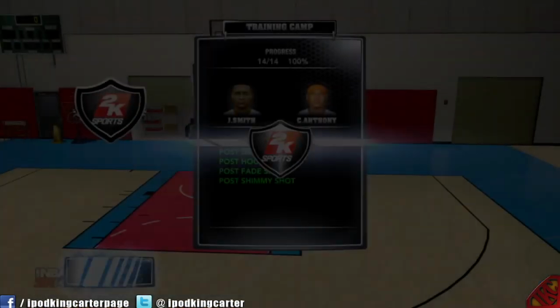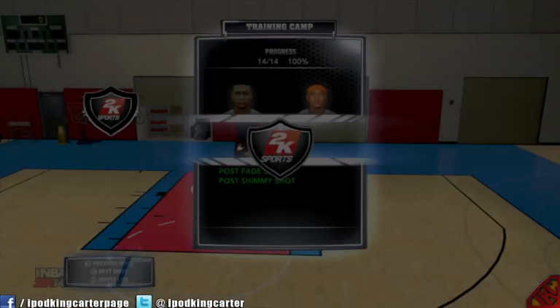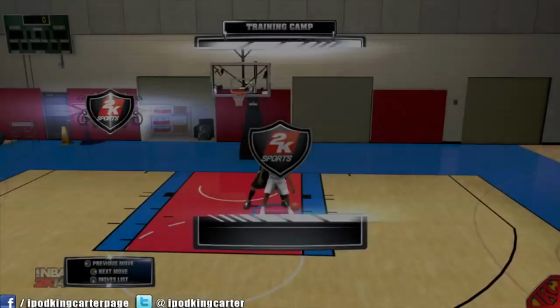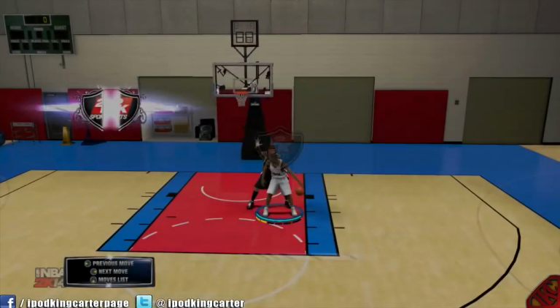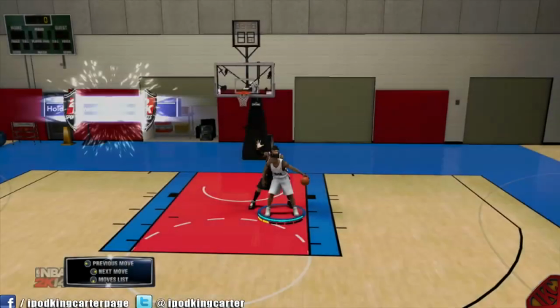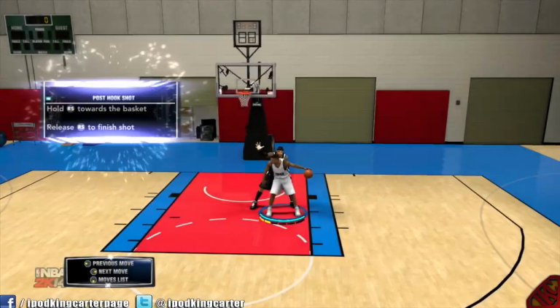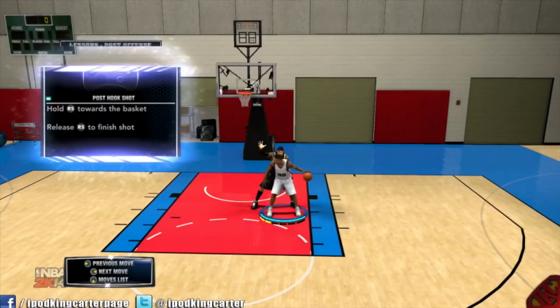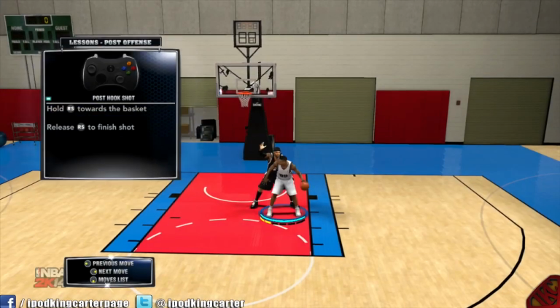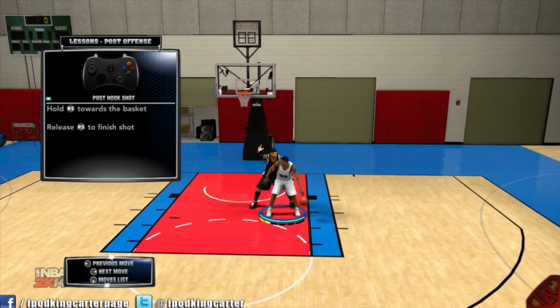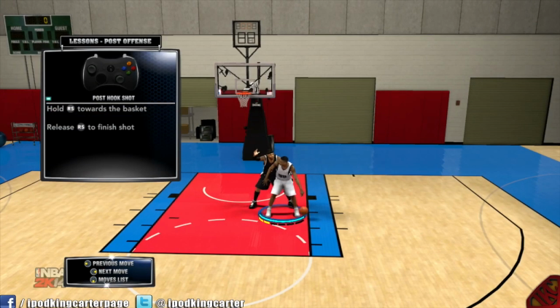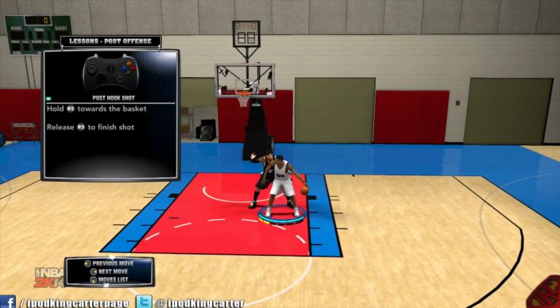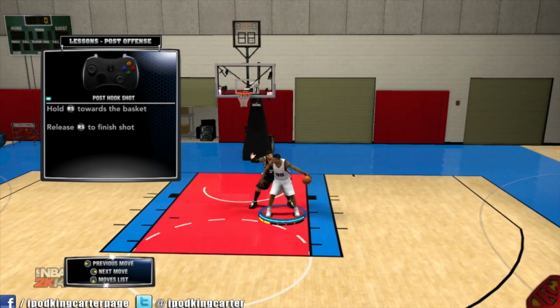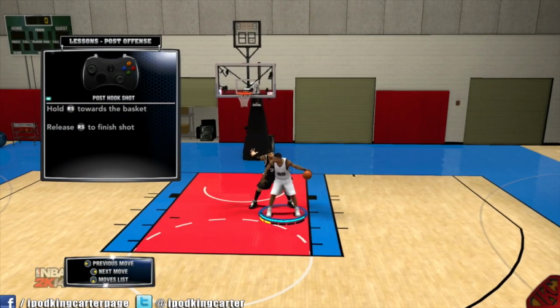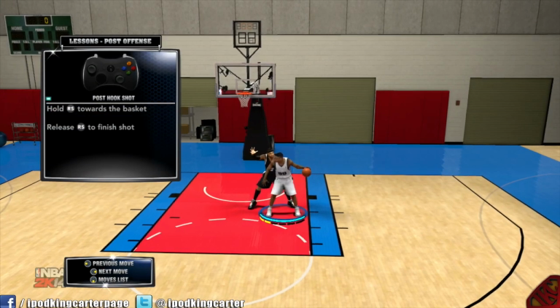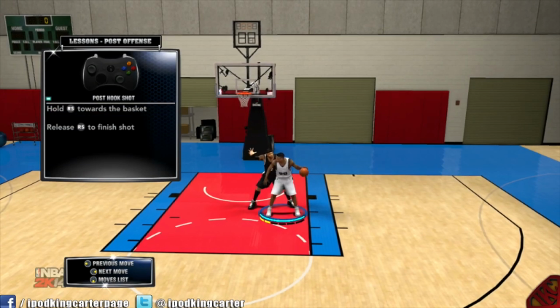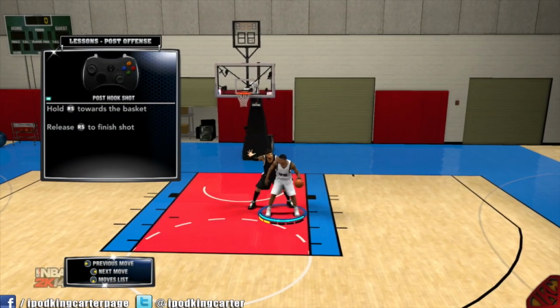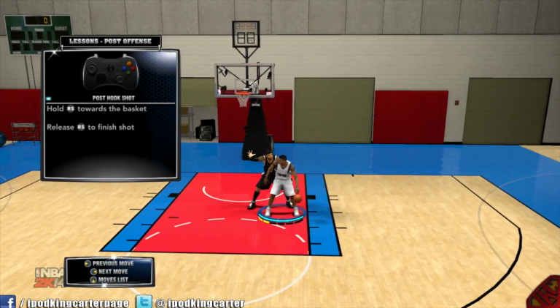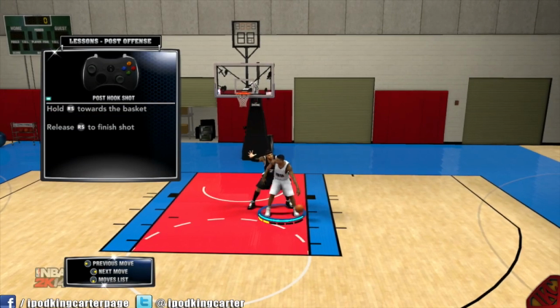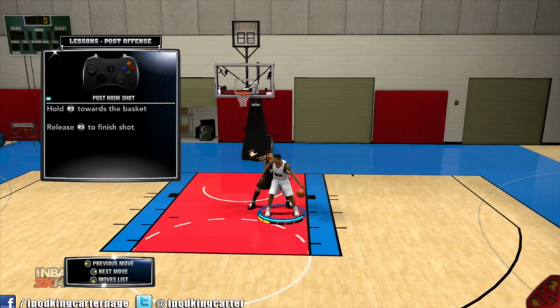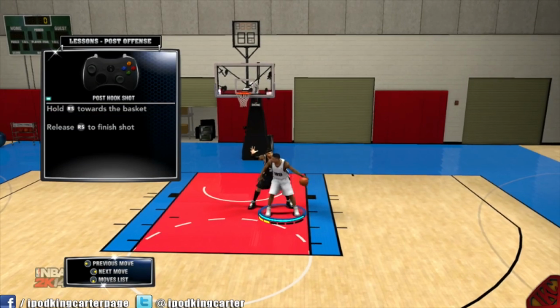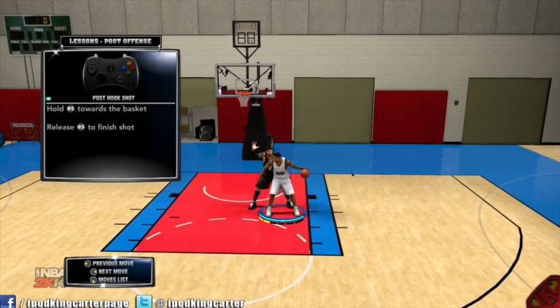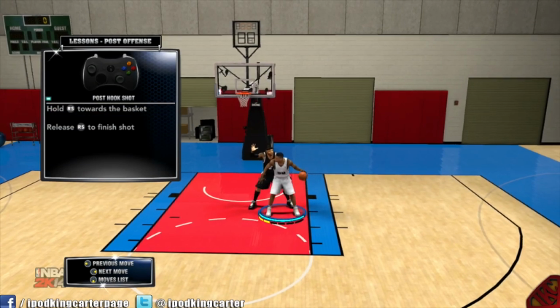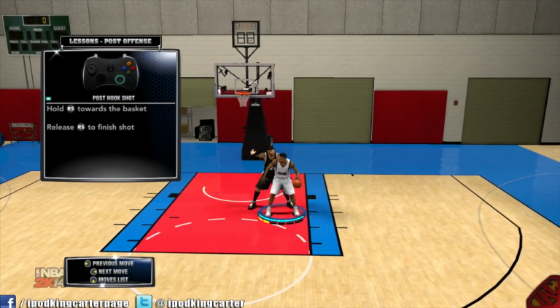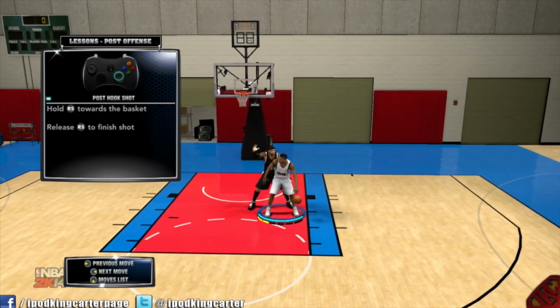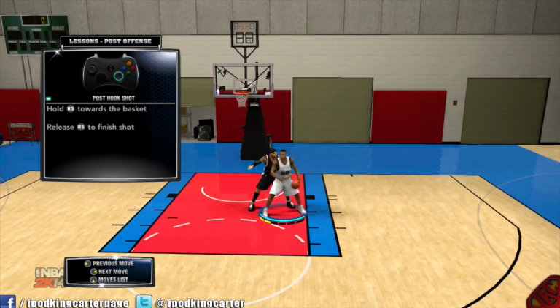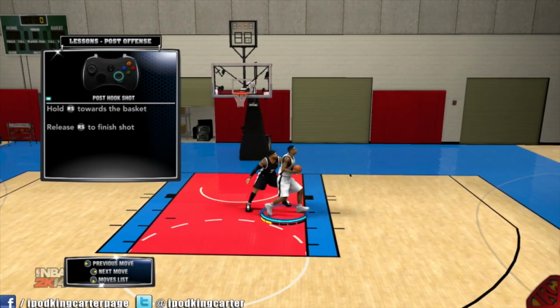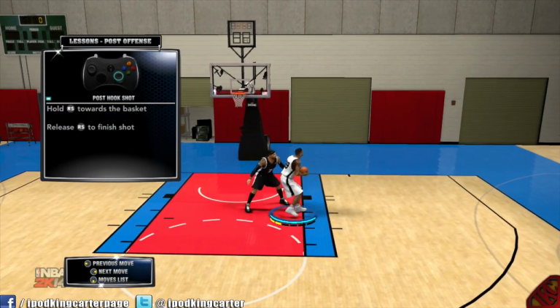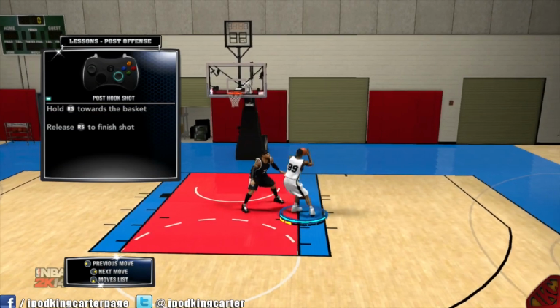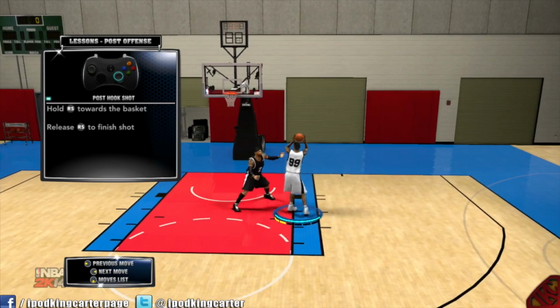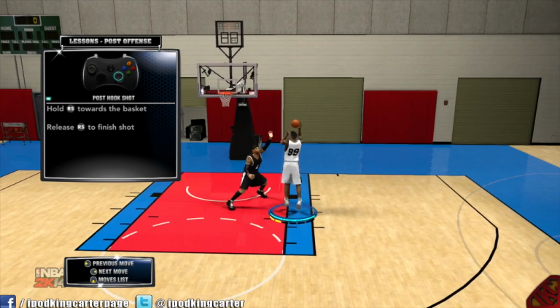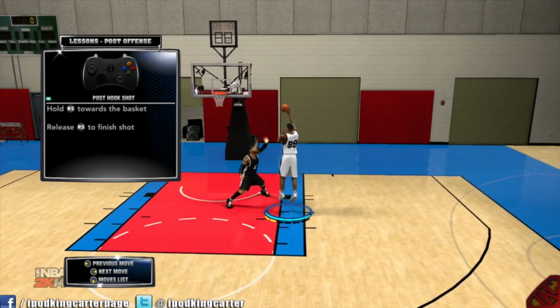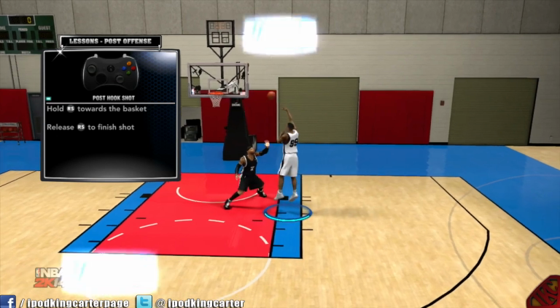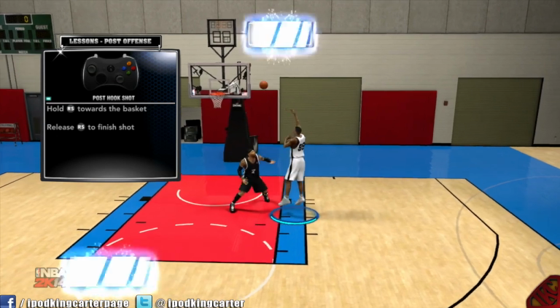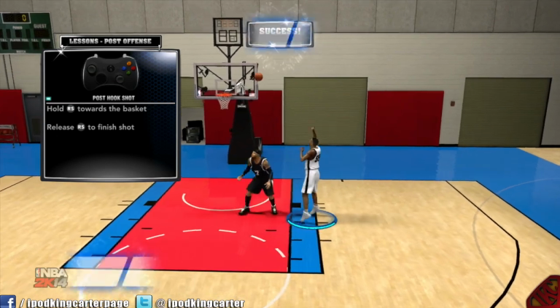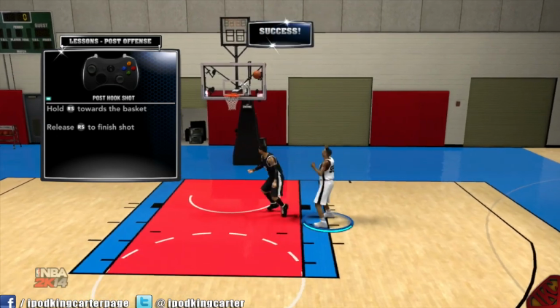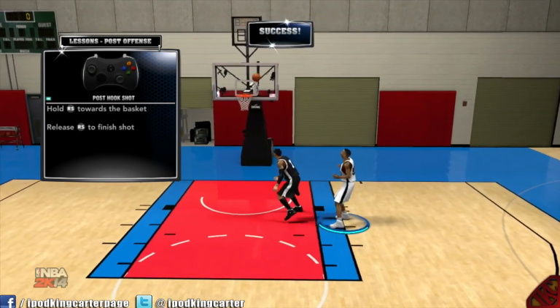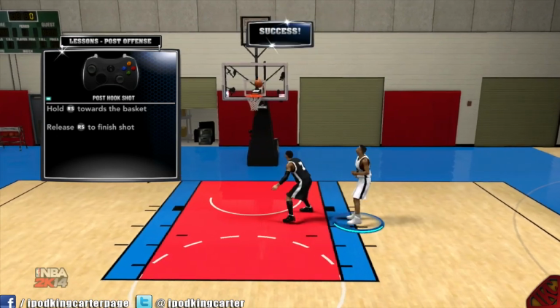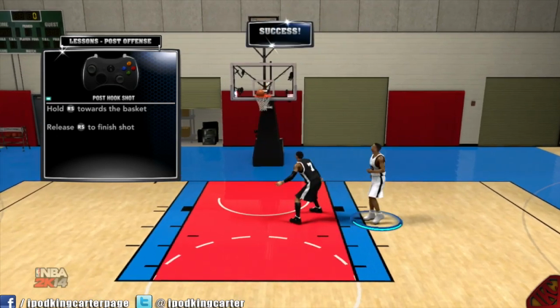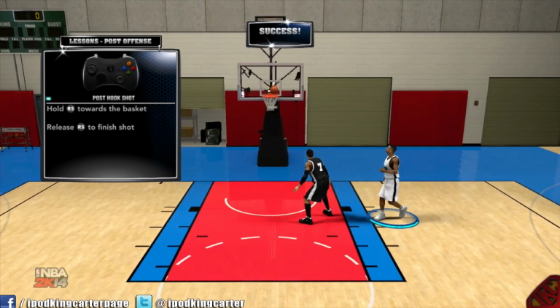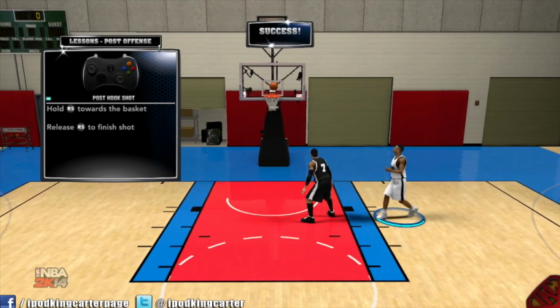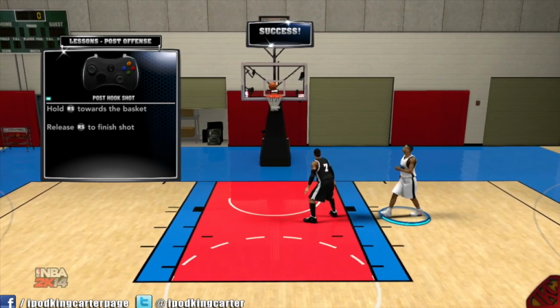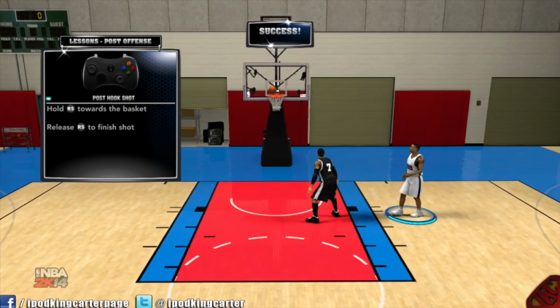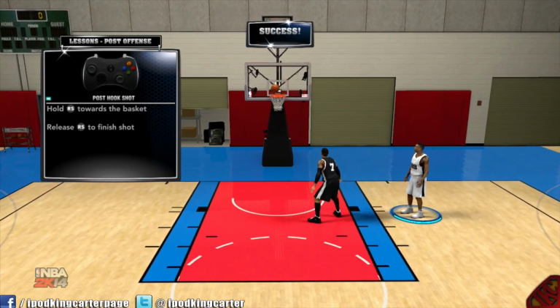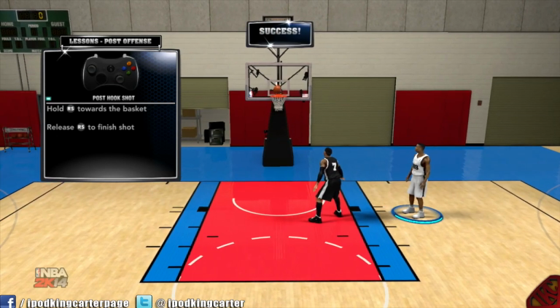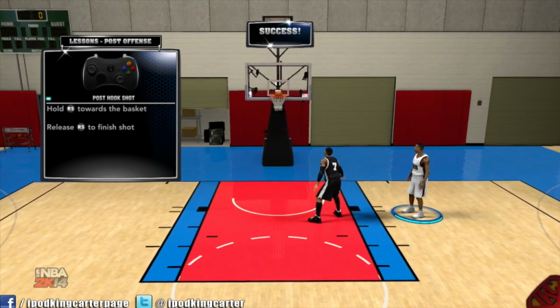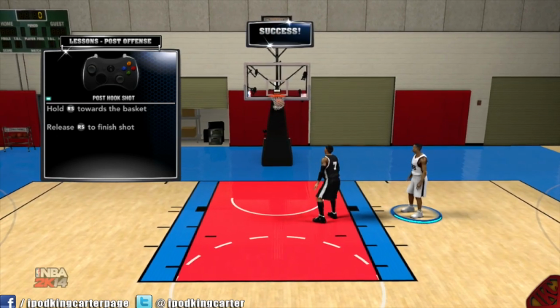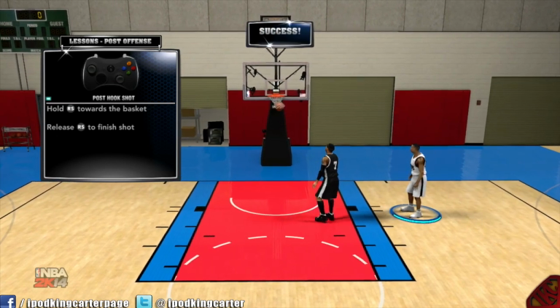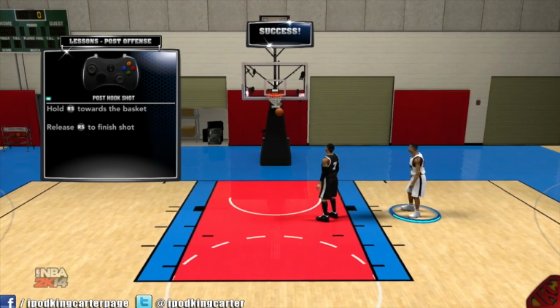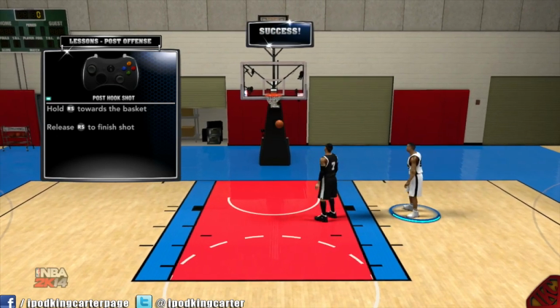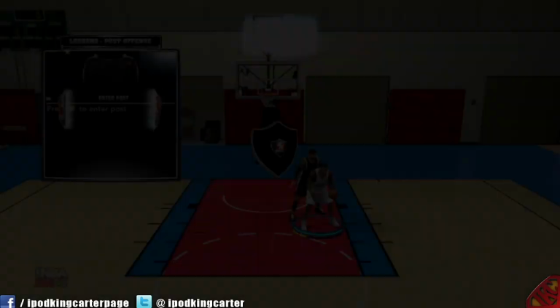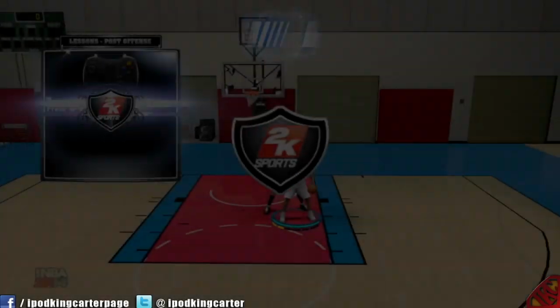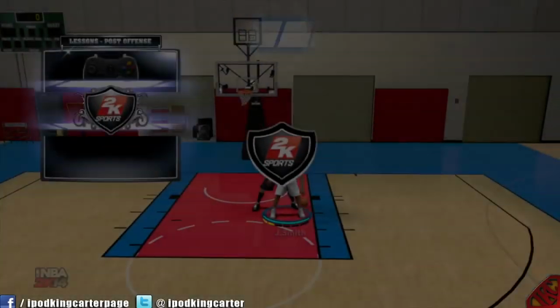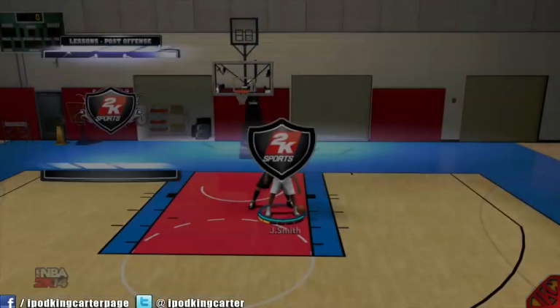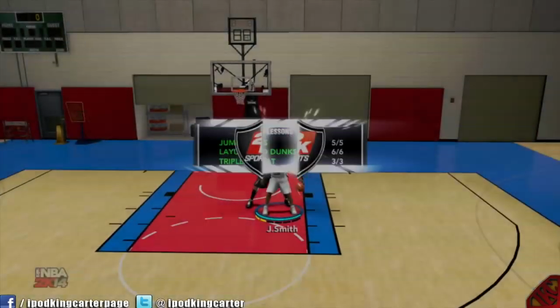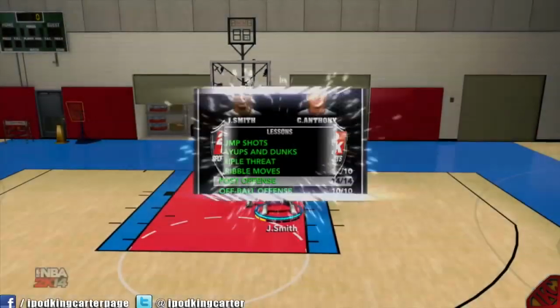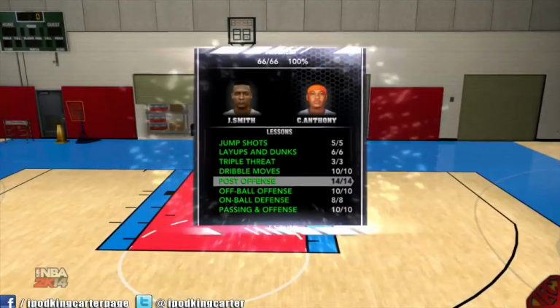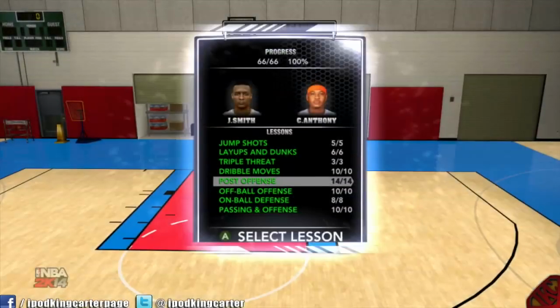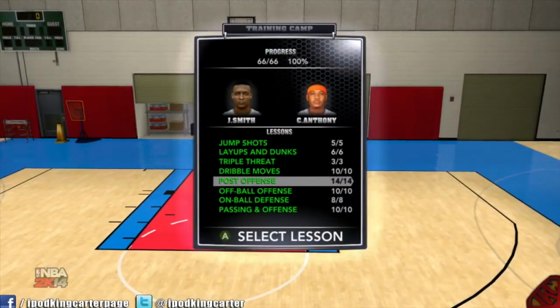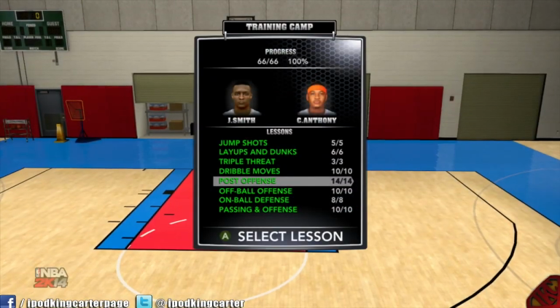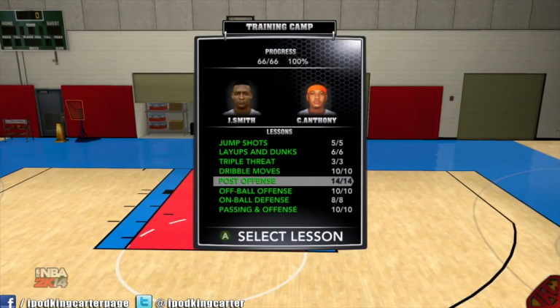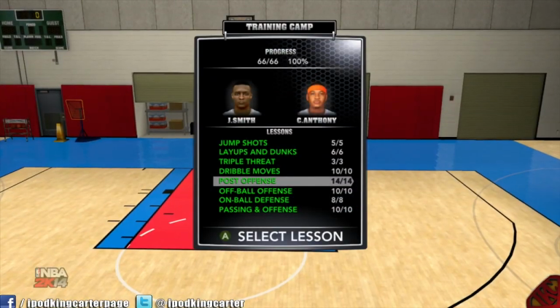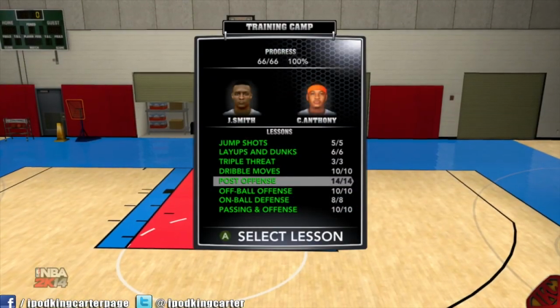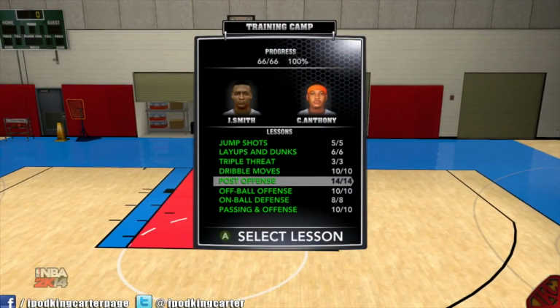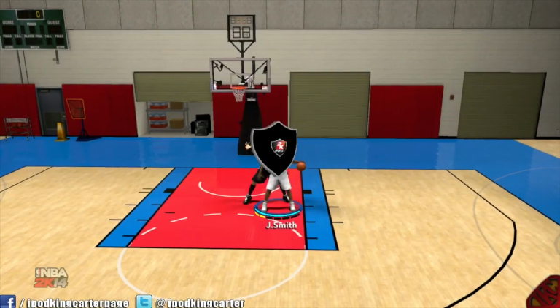Post hook shot: pretty easy — just hold the right stick towards the rim and let it go. Nothing too hard about that.